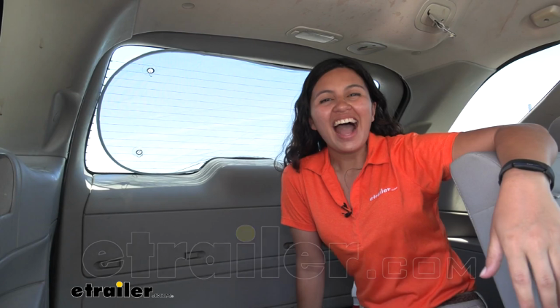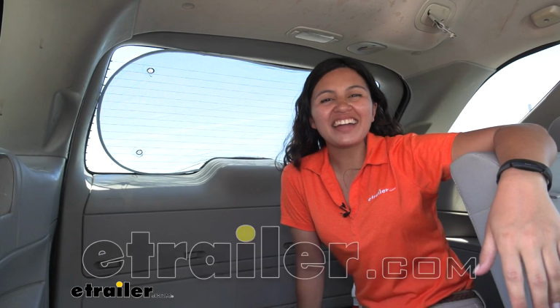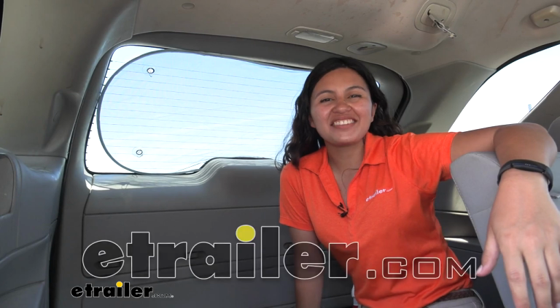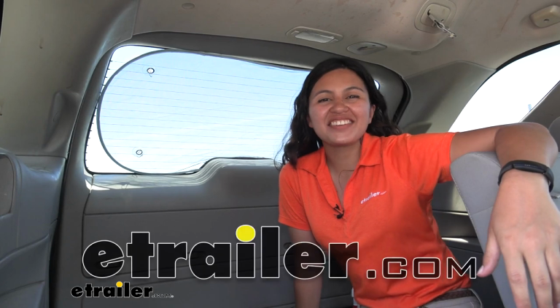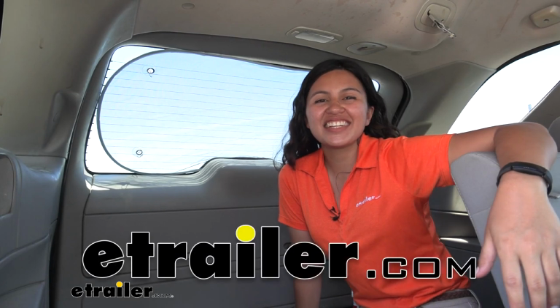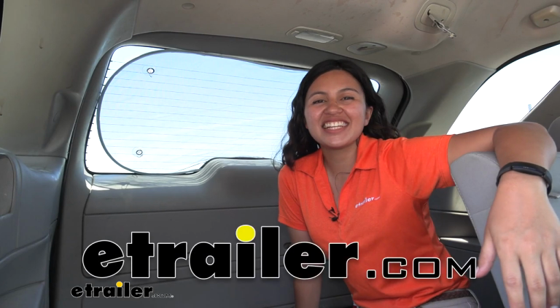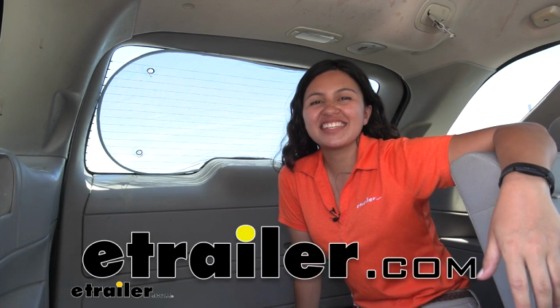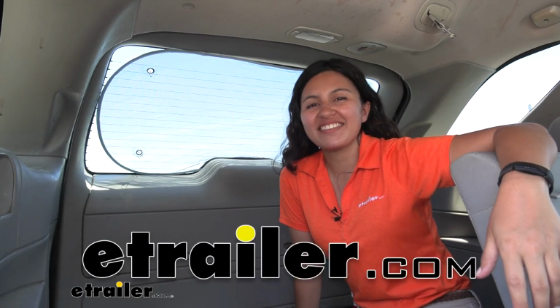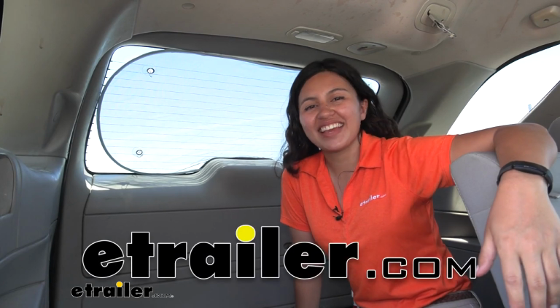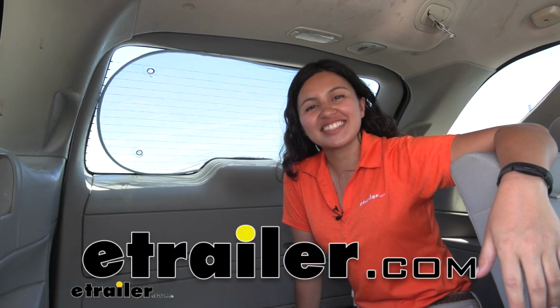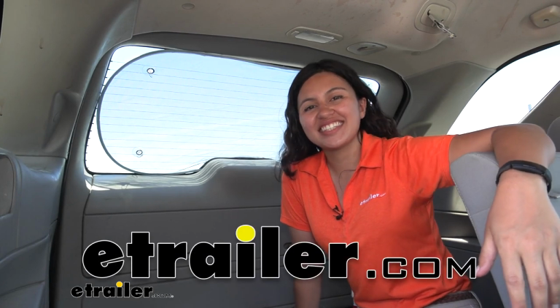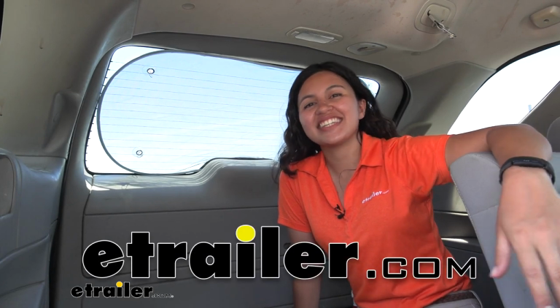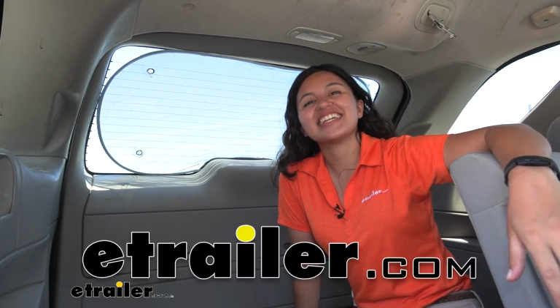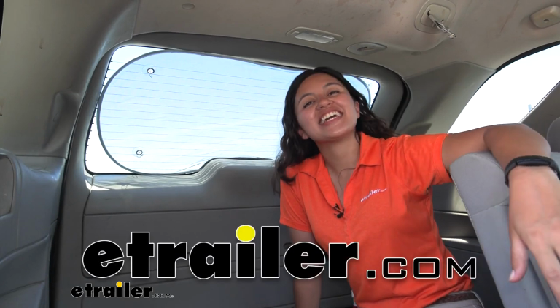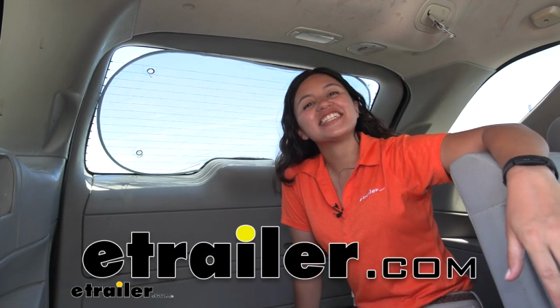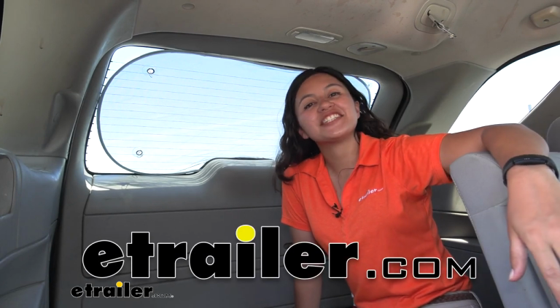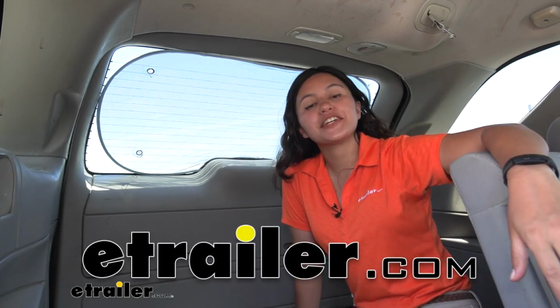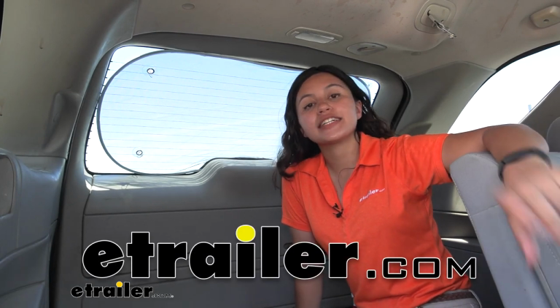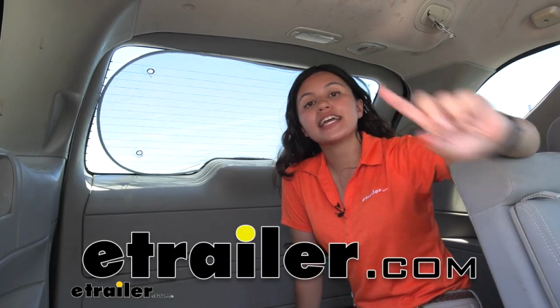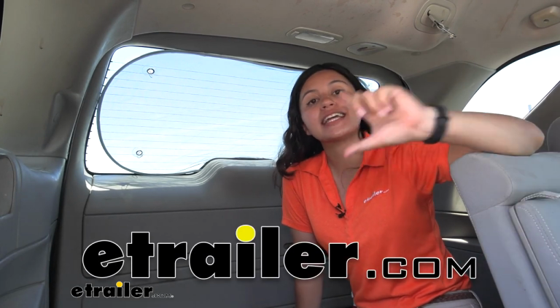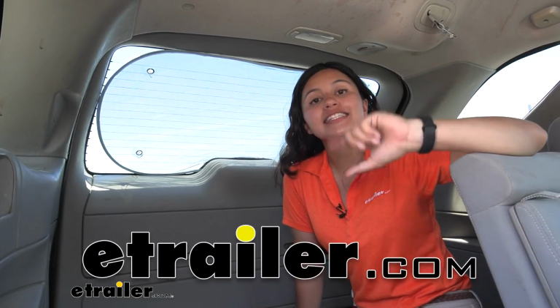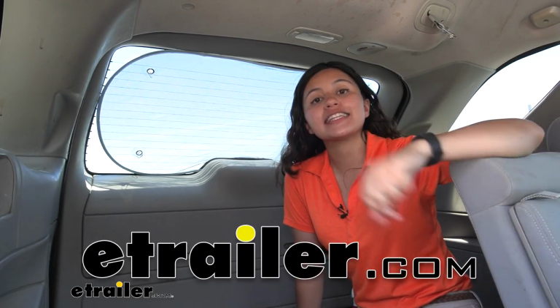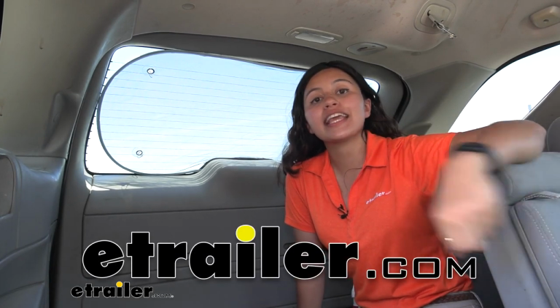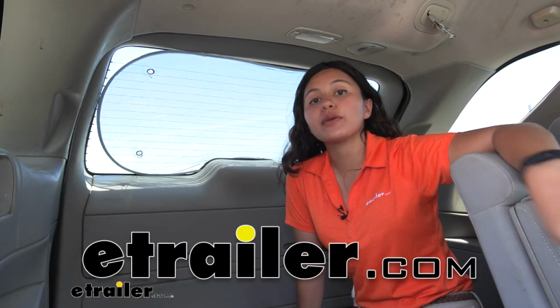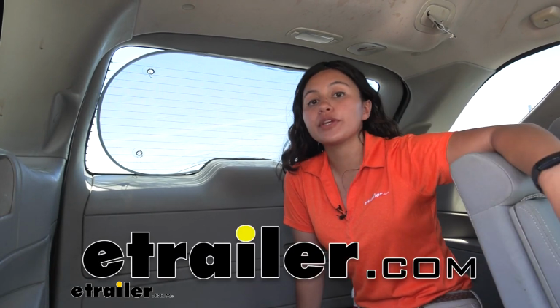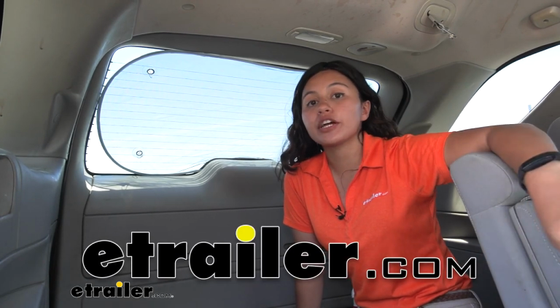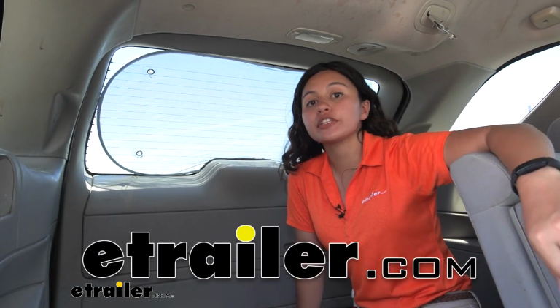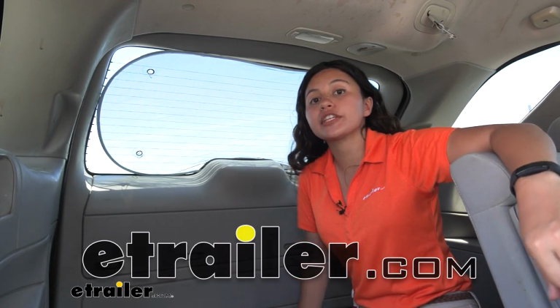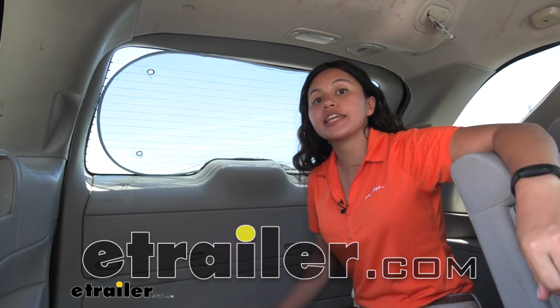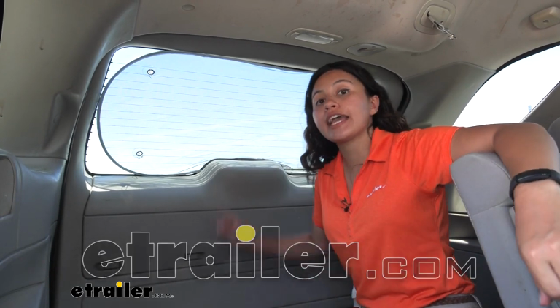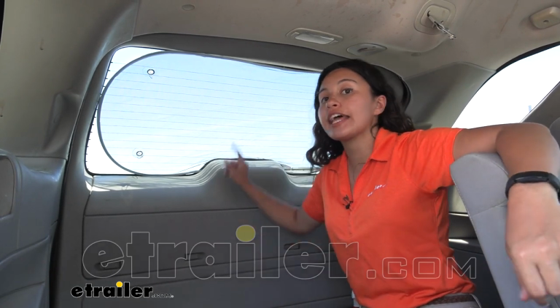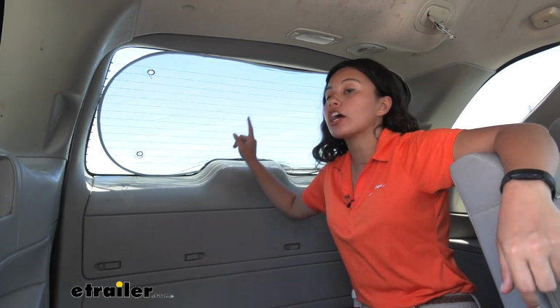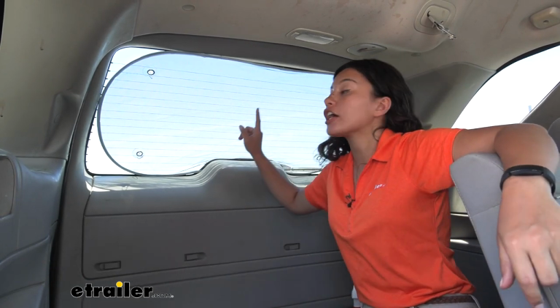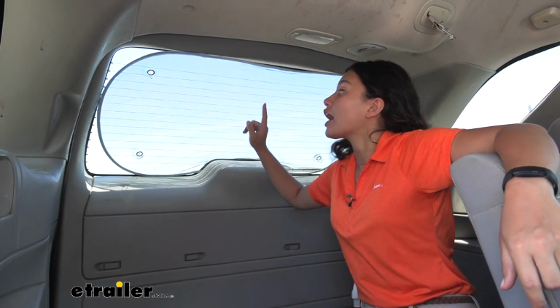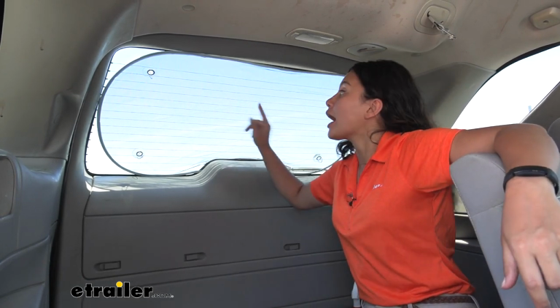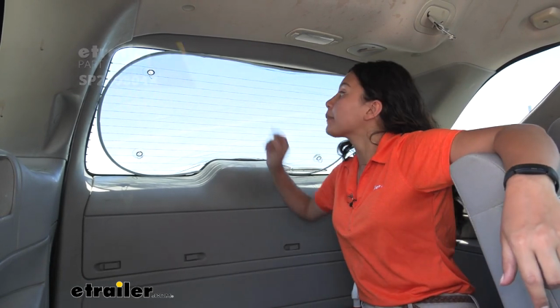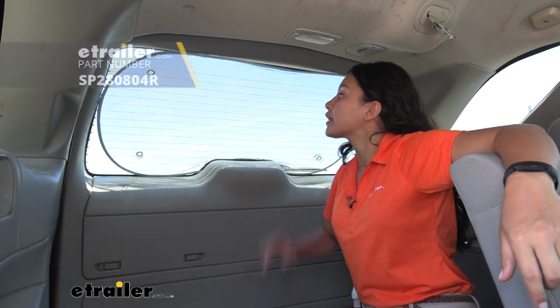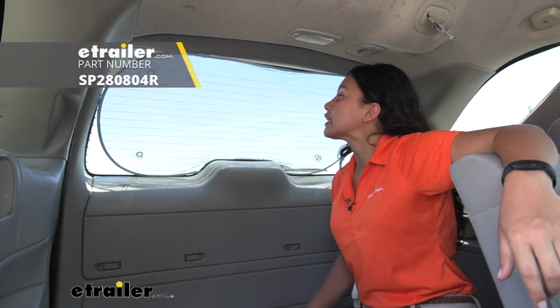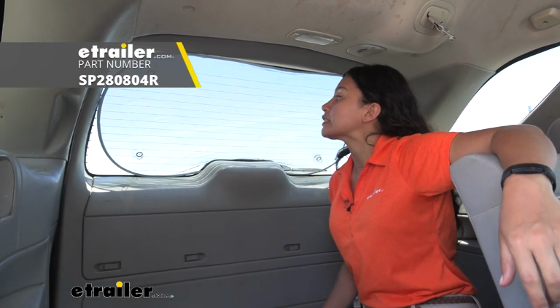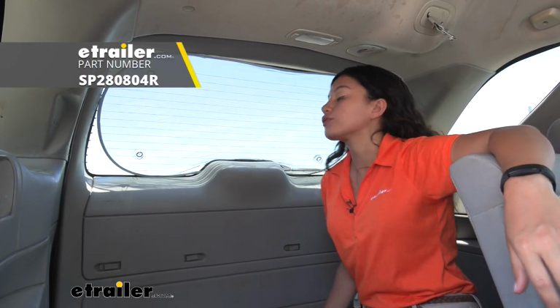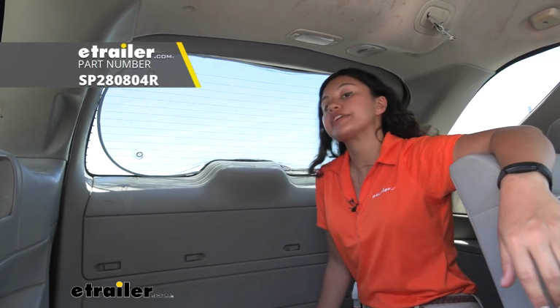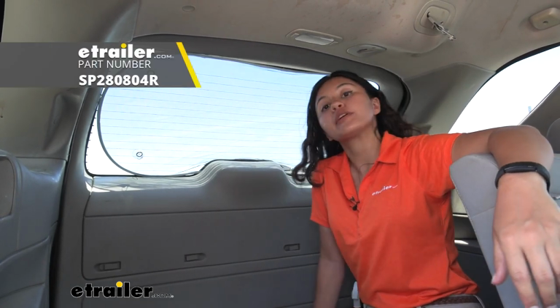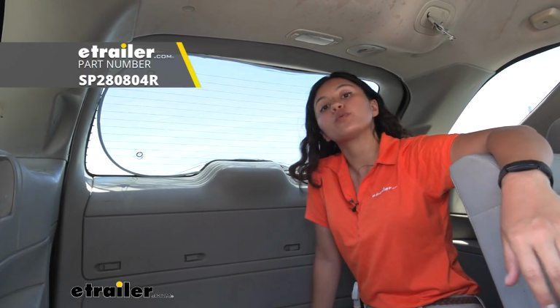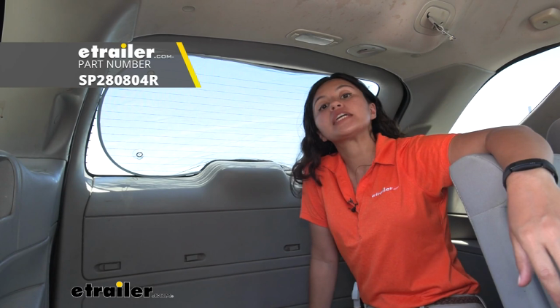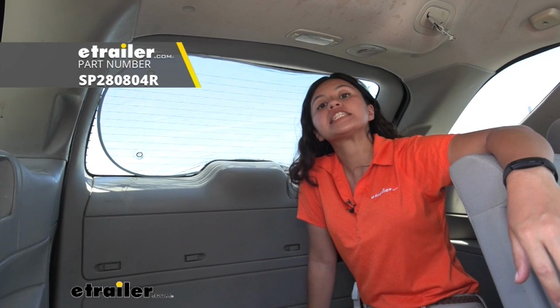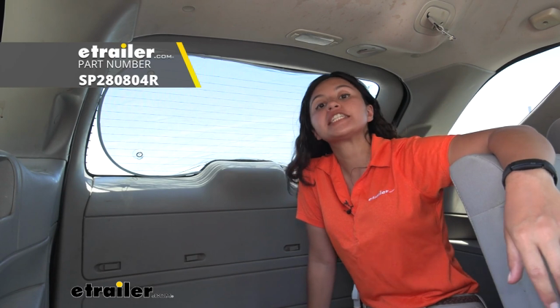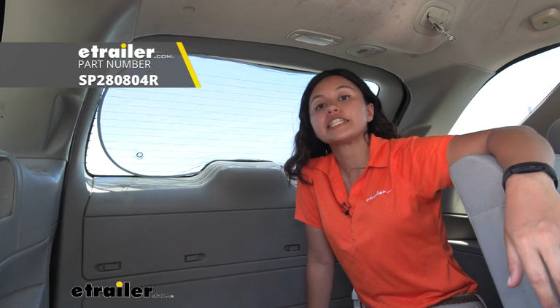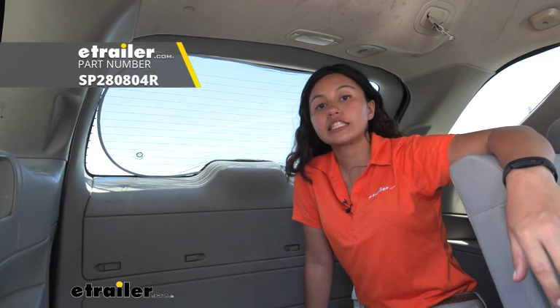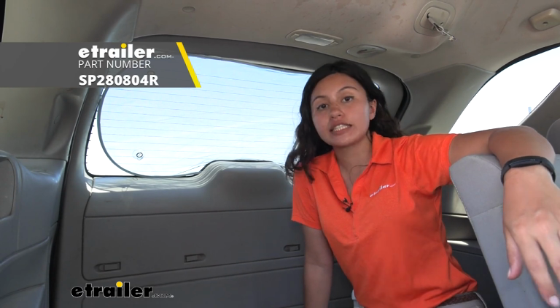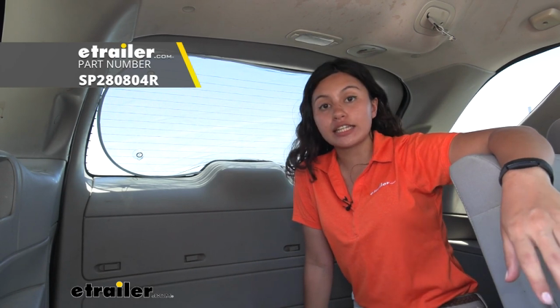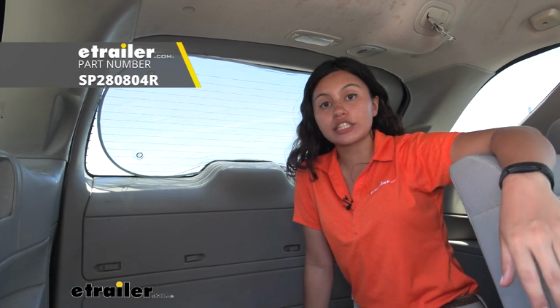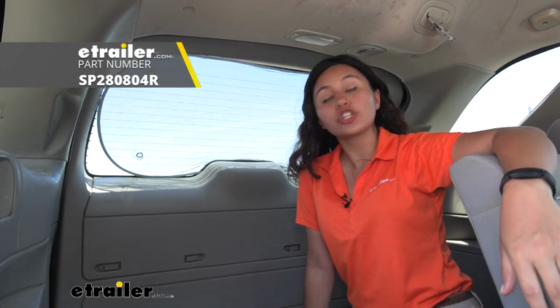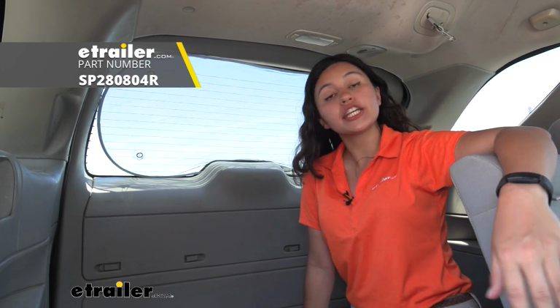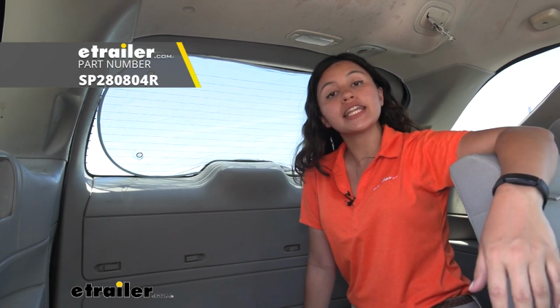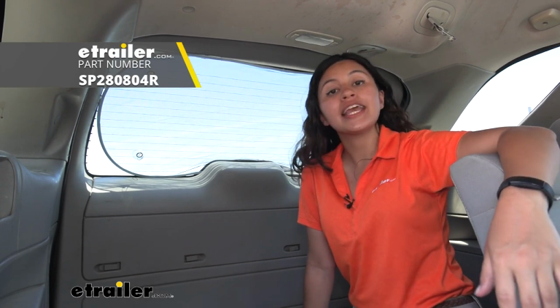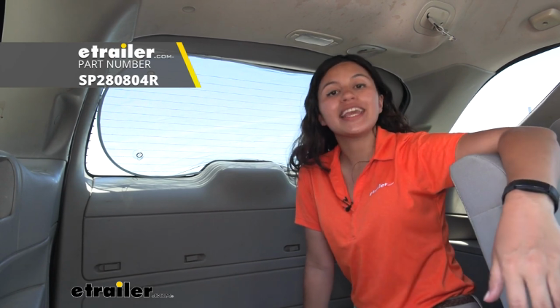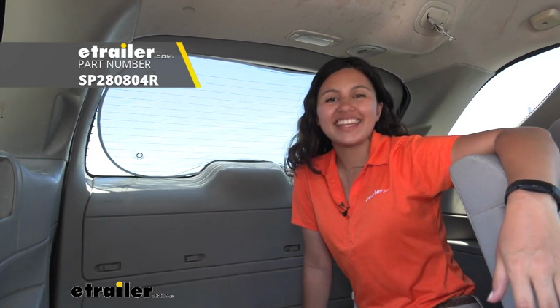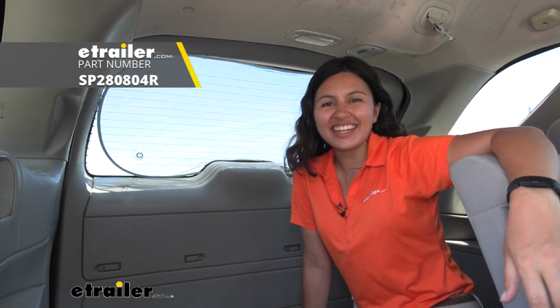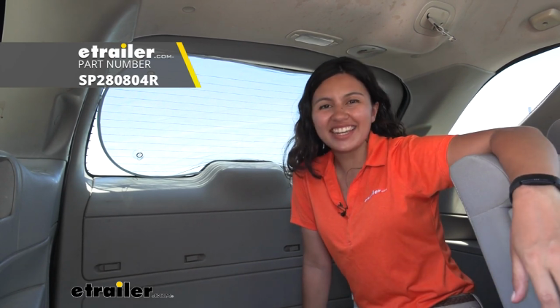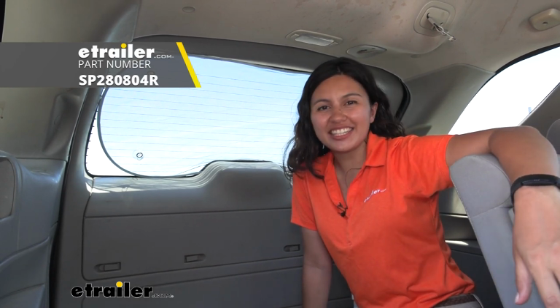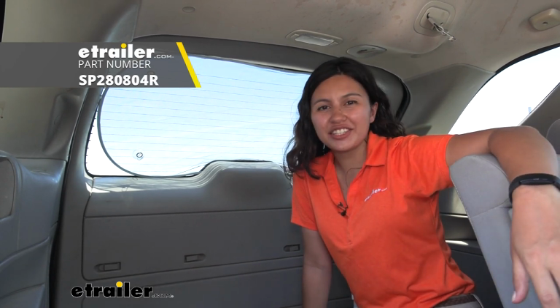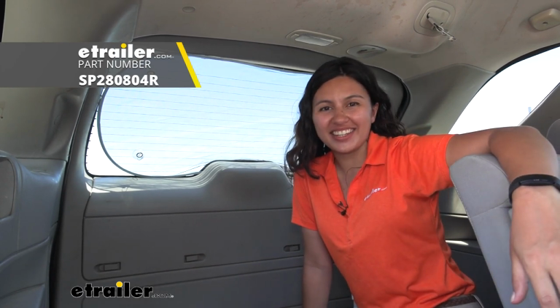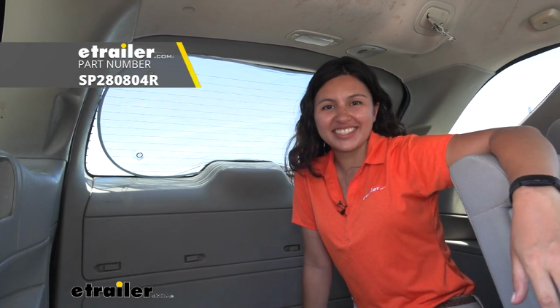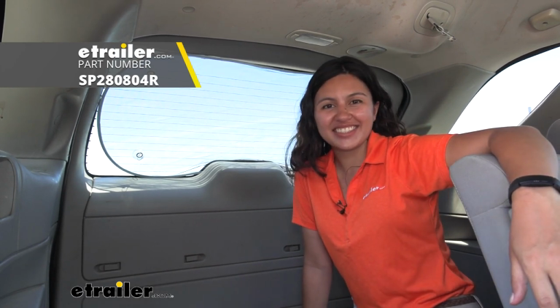Hi everyone, it's Evangeline here at eTrailer and today we are looking at our Hopkins Rear Windshield Sunscreen here at eTrailer.